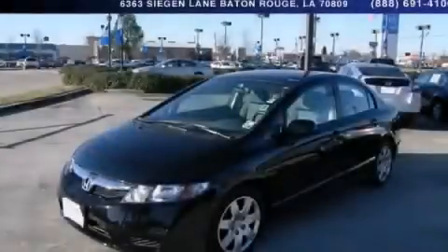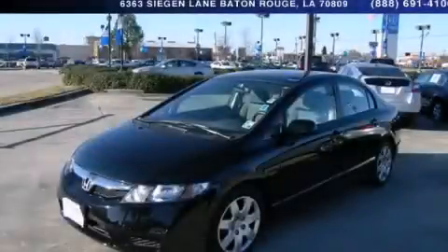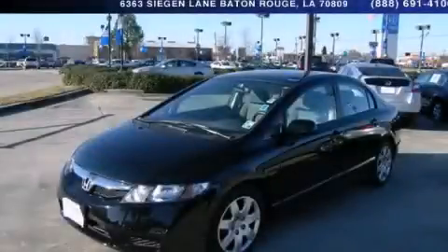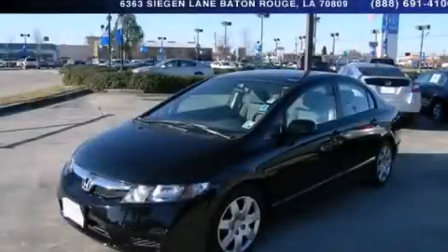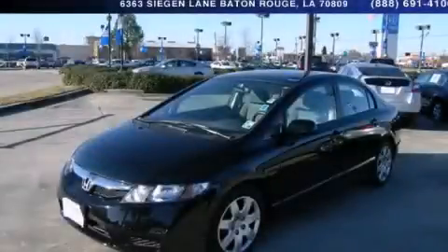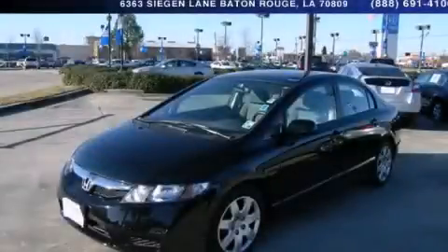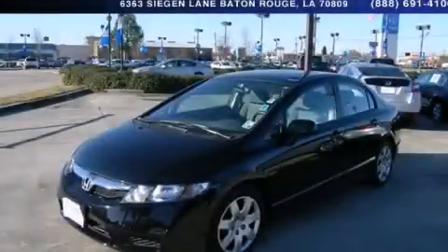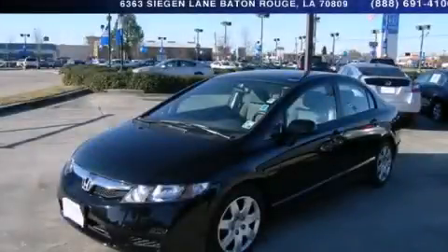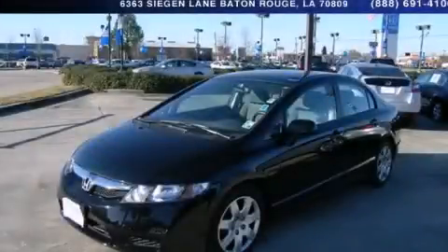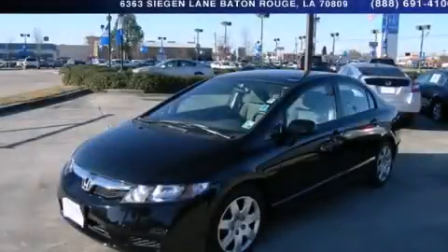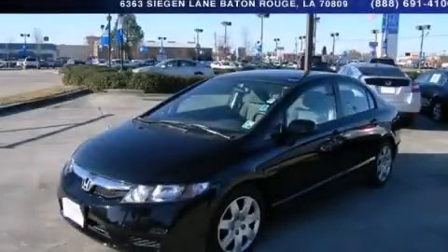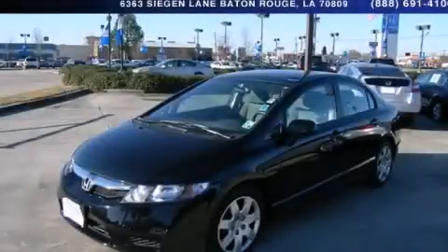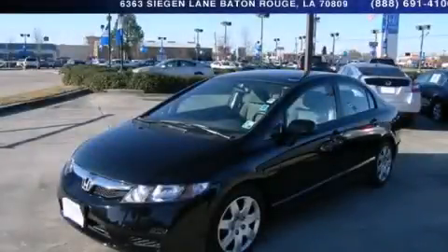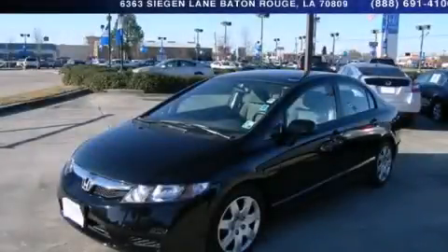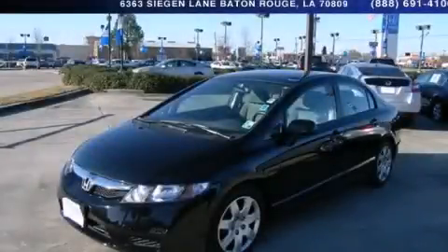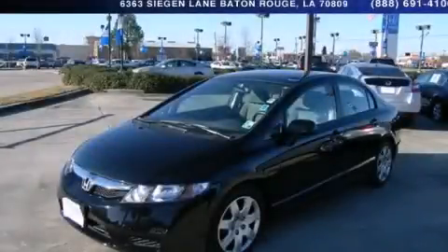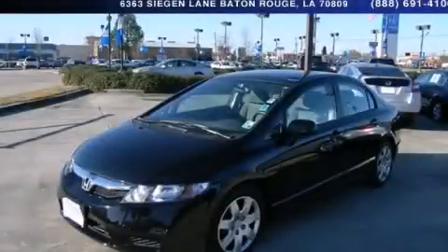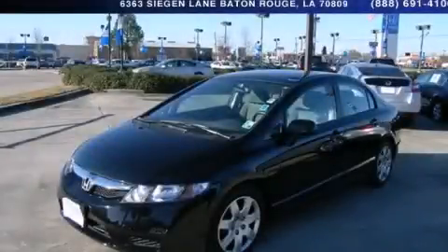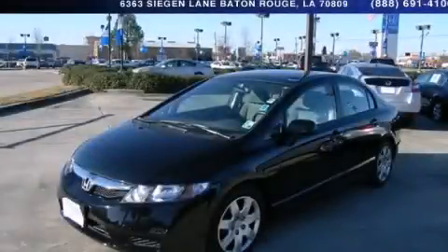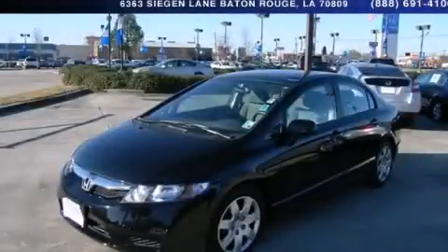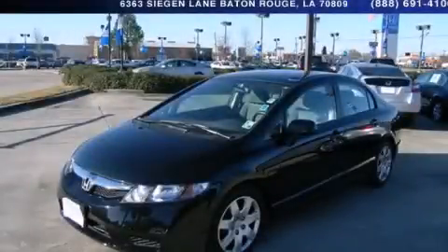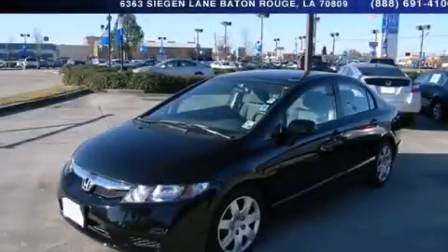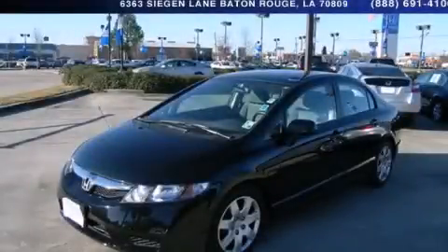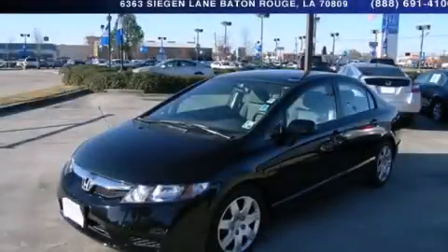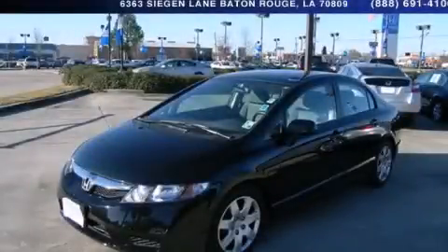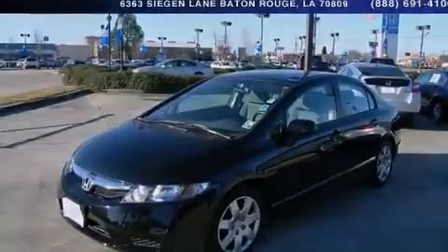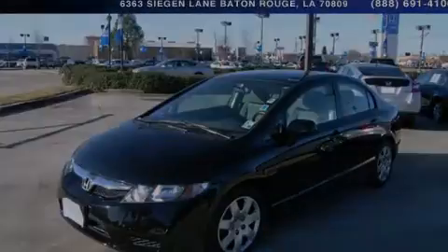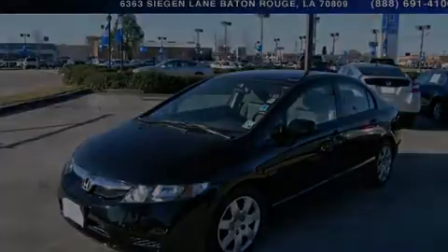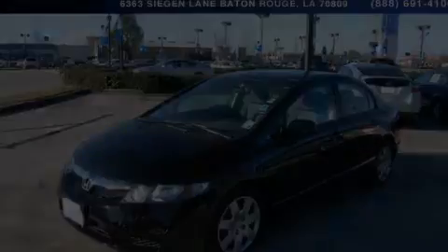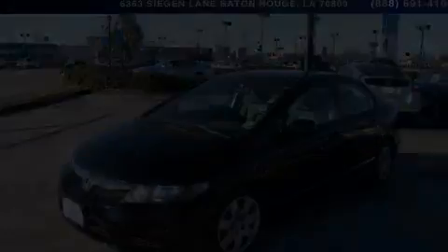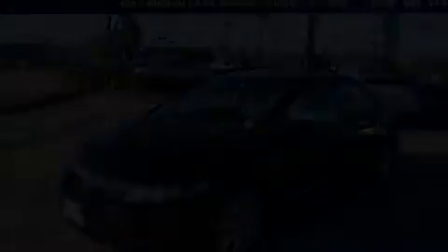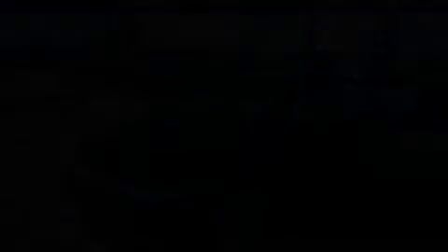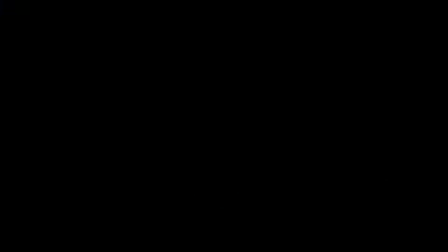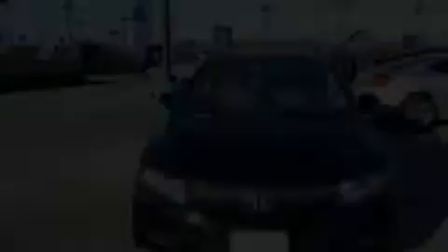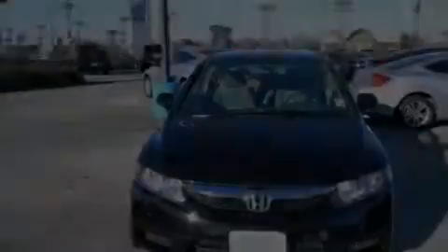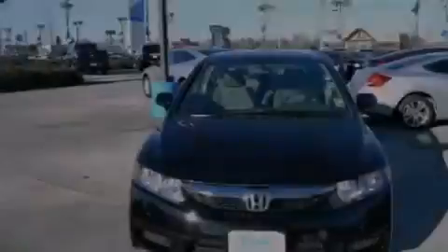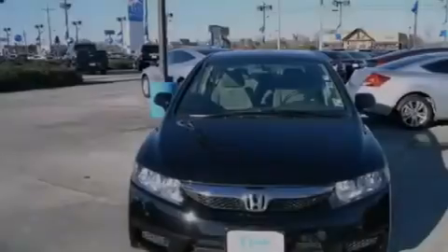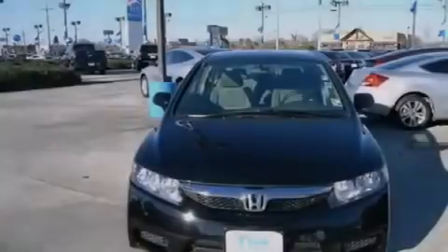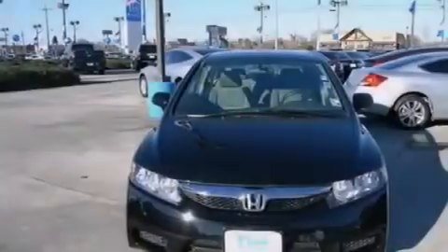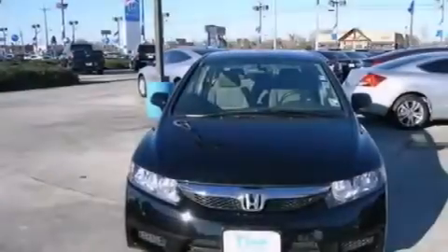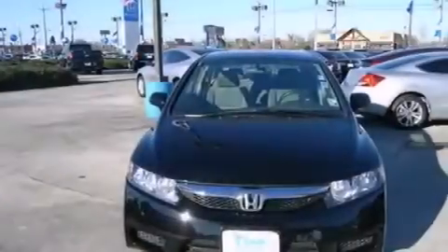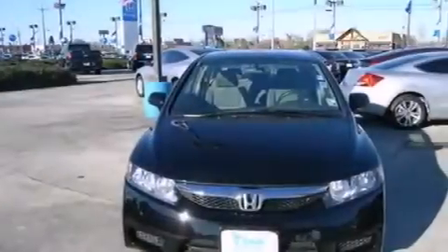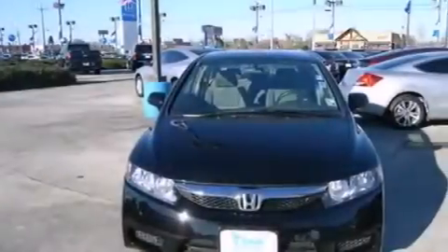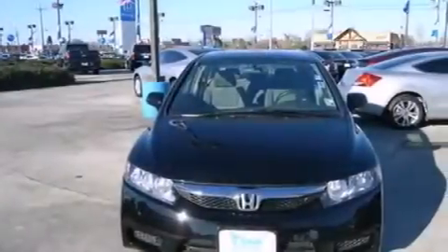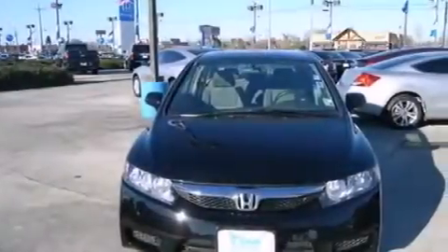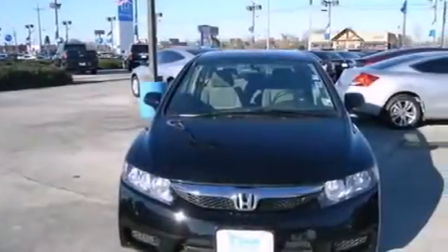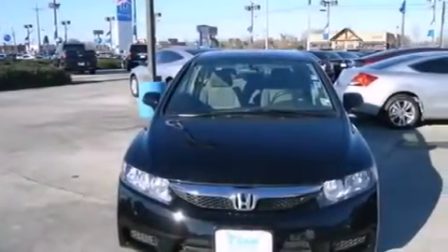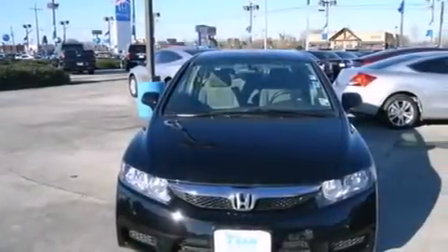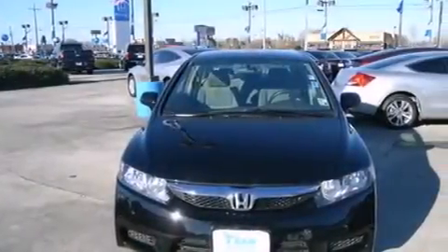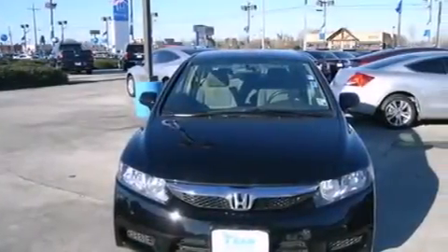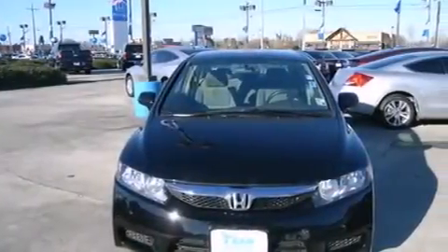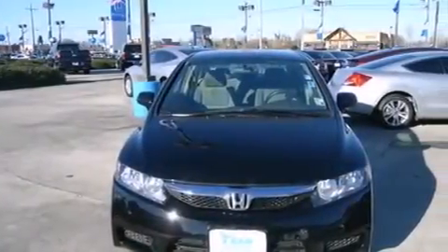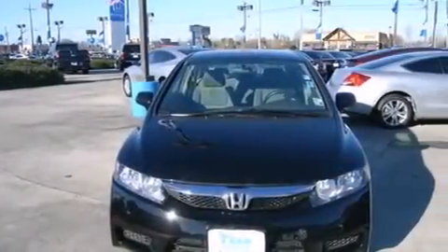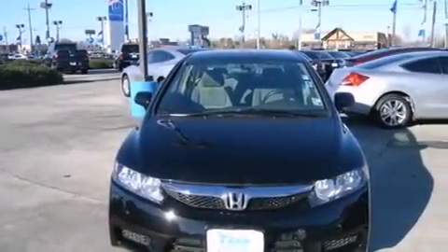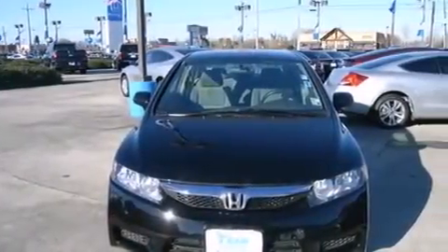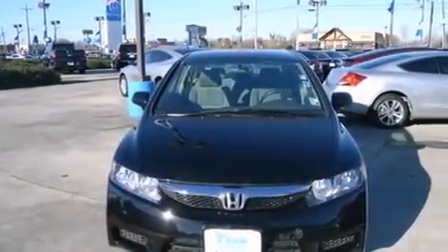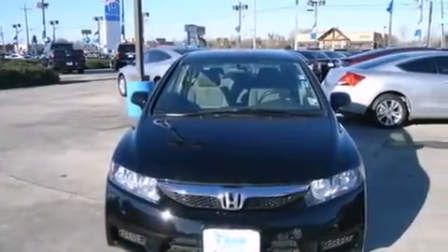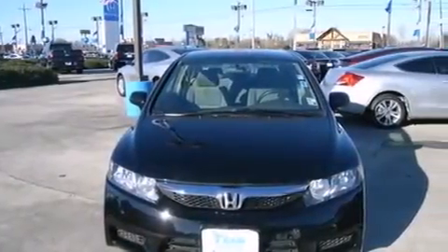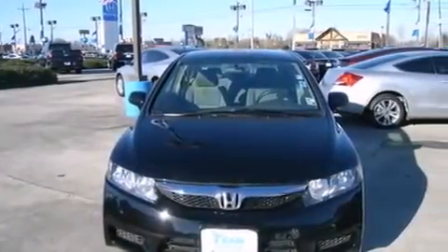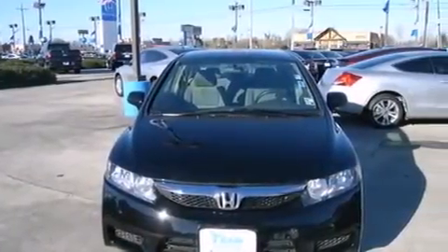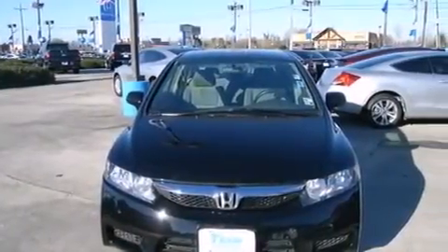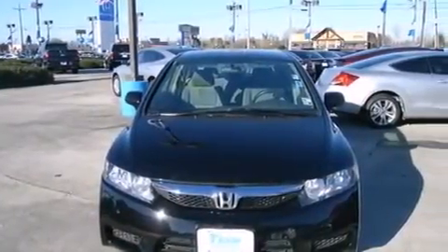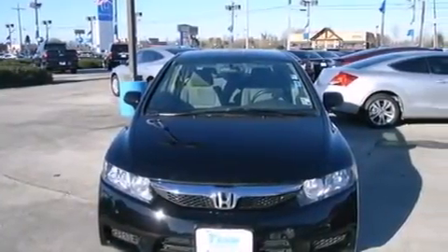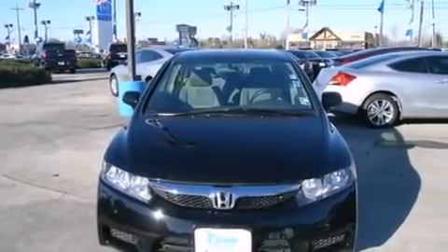This is a 2011 Honda Accord. It has a 2.4-liter 4-cylinder engine and a 5-speed automatic transmission.